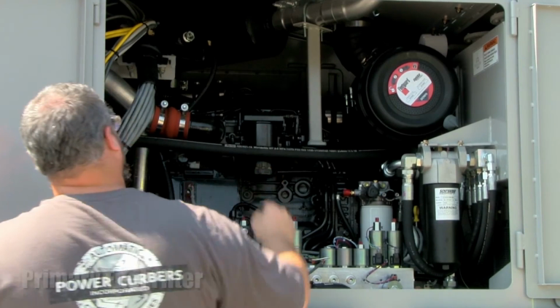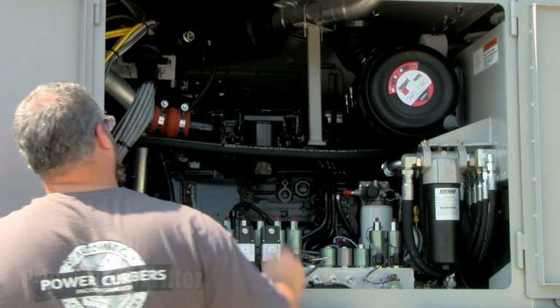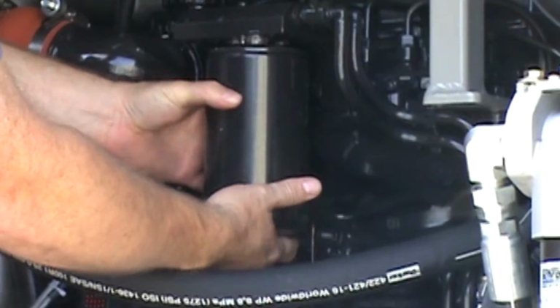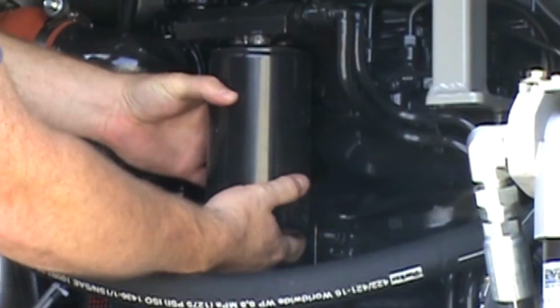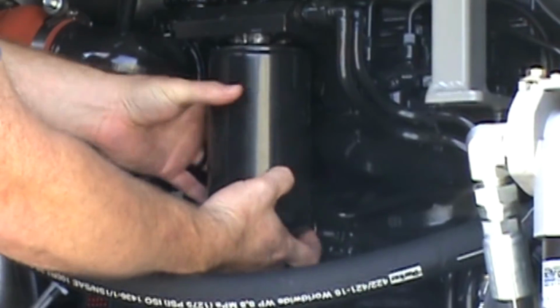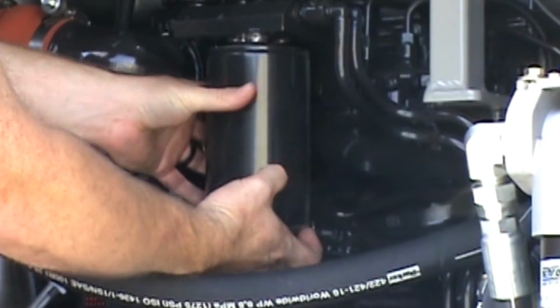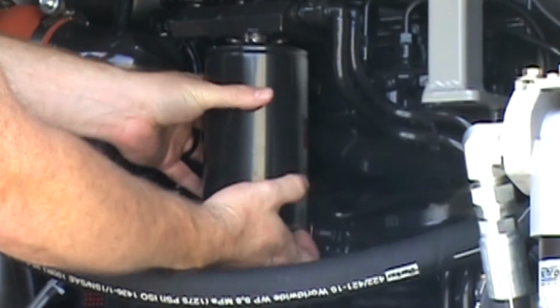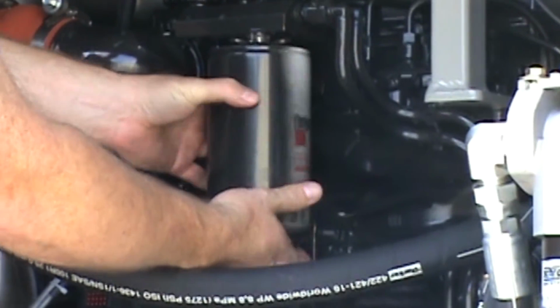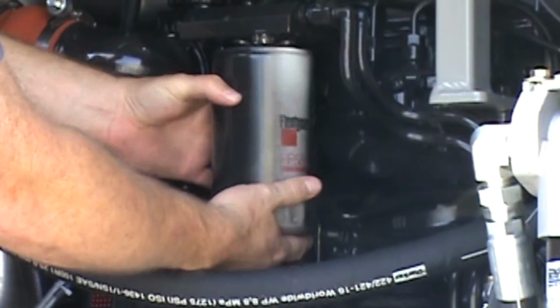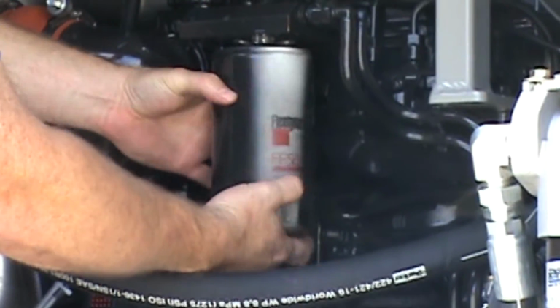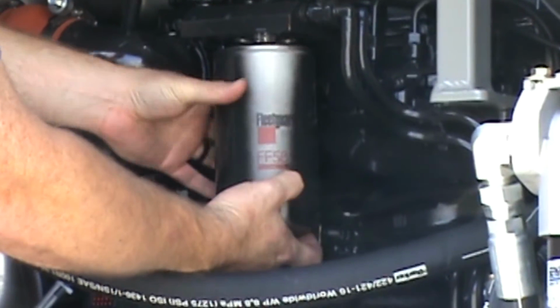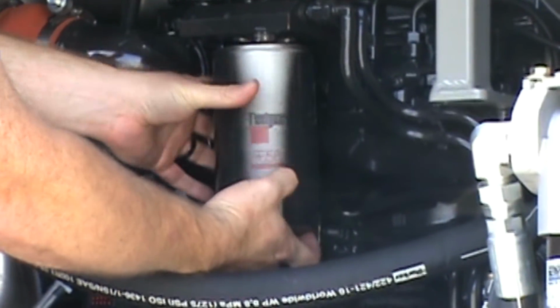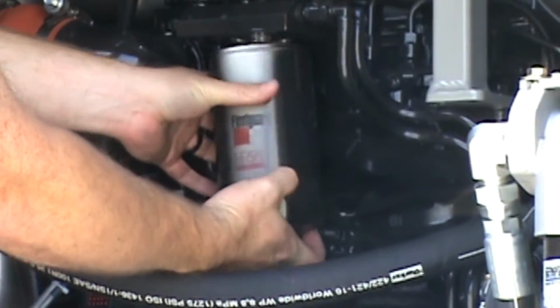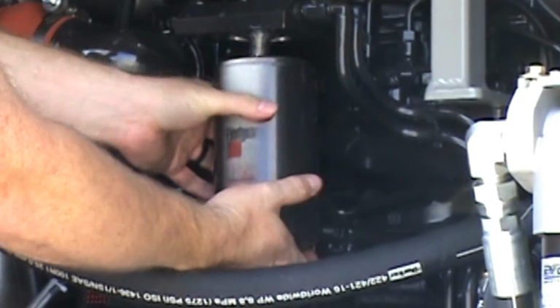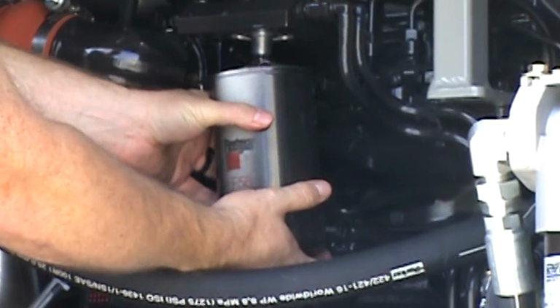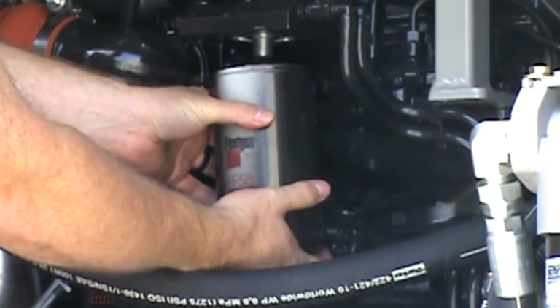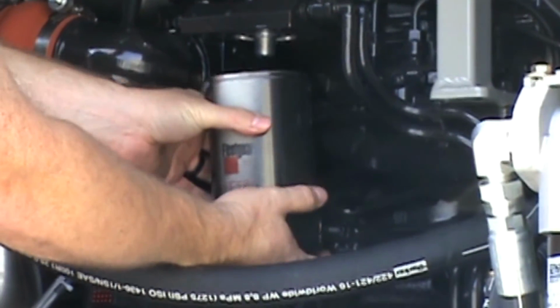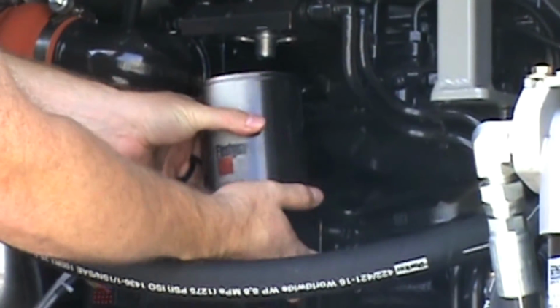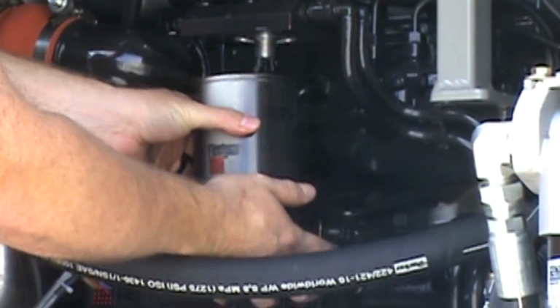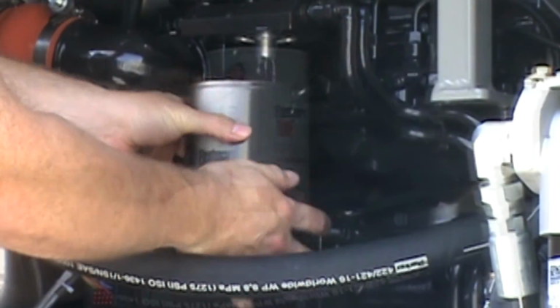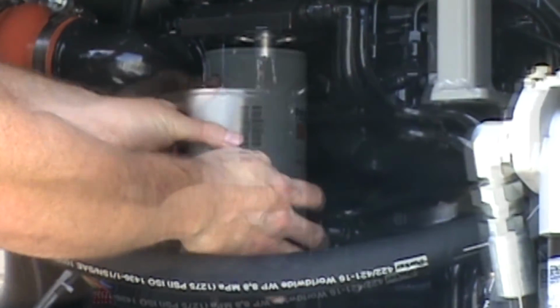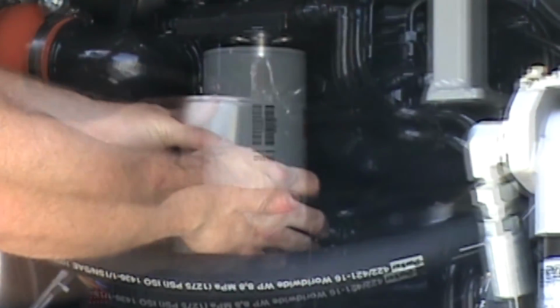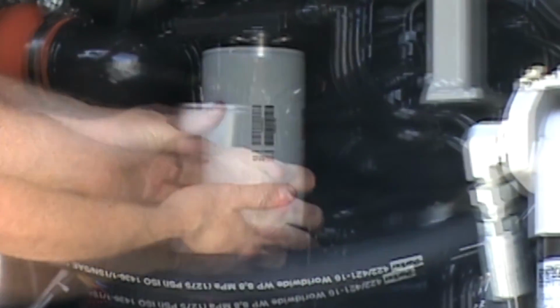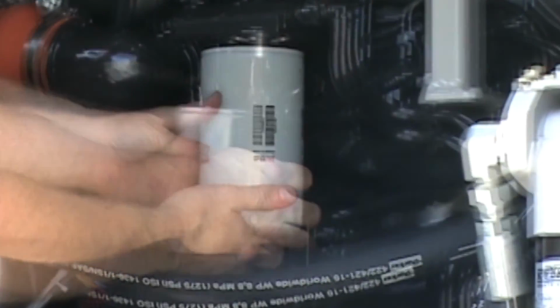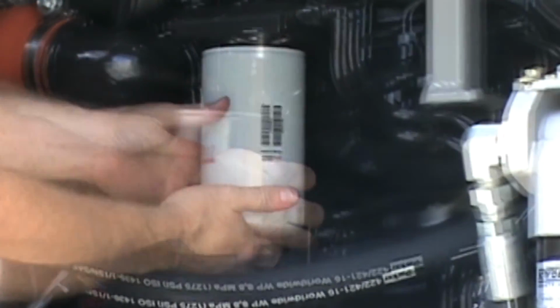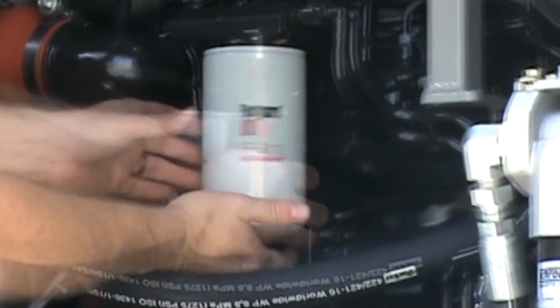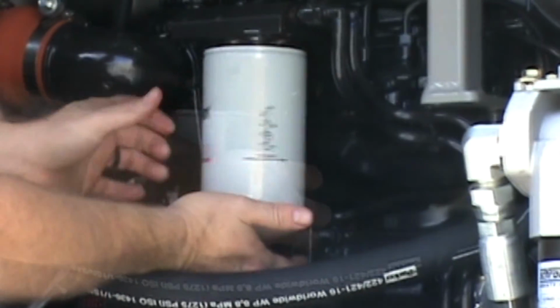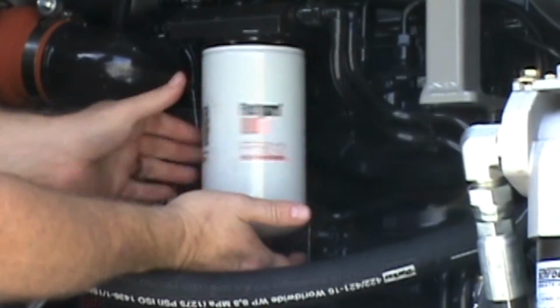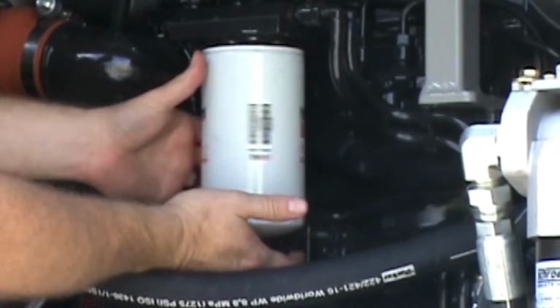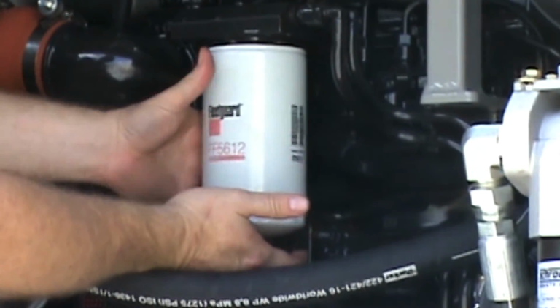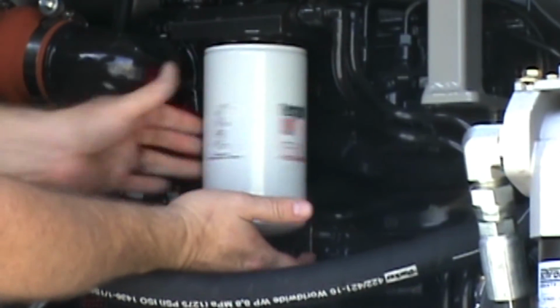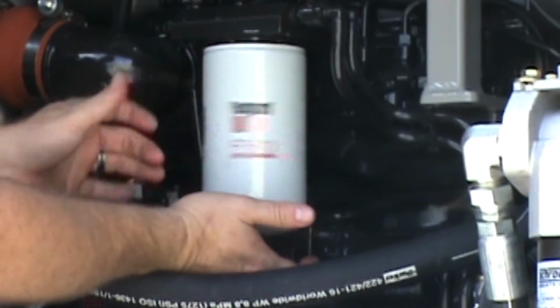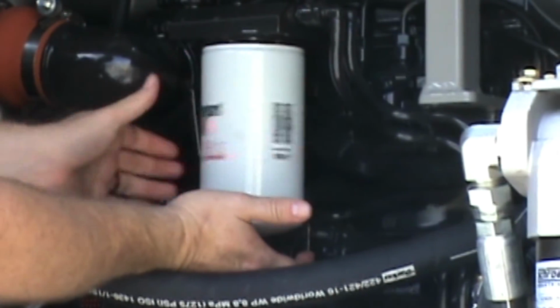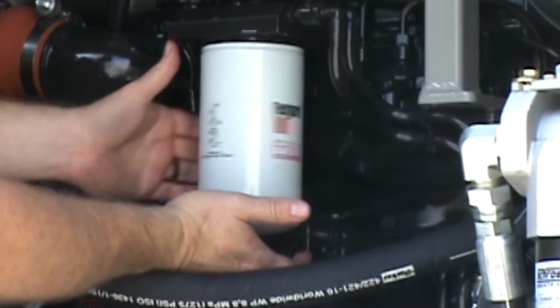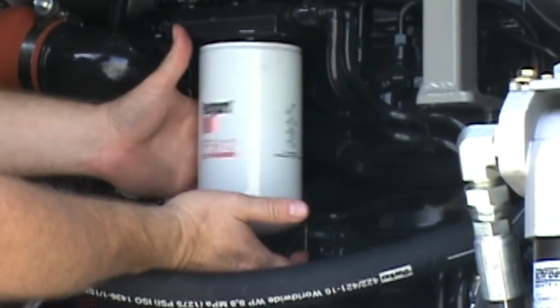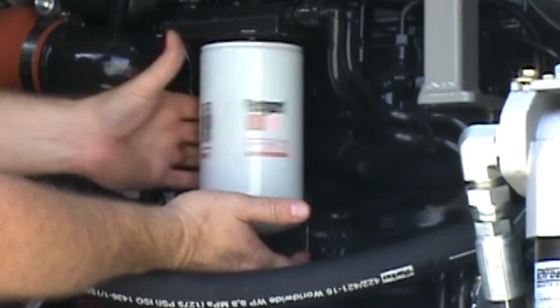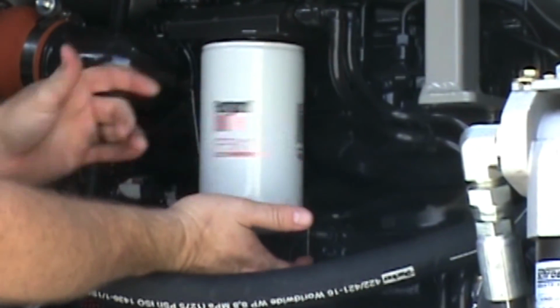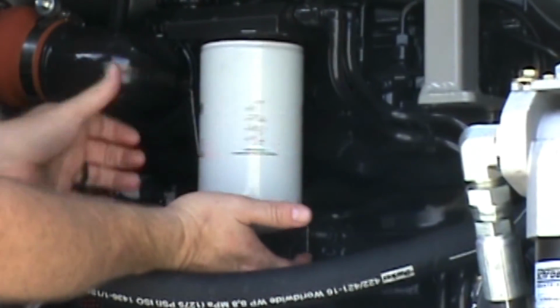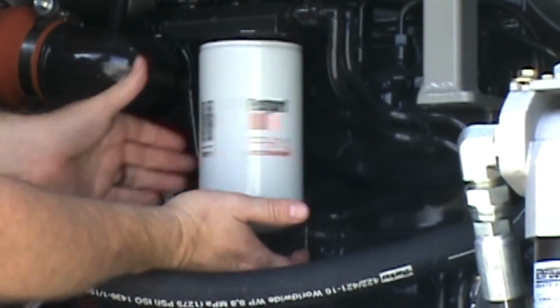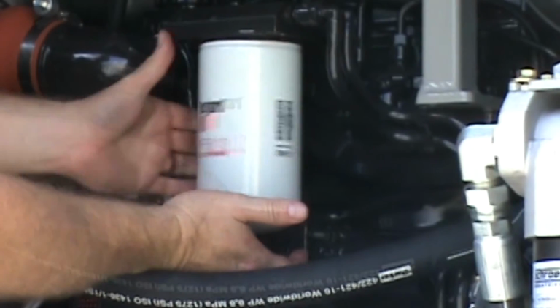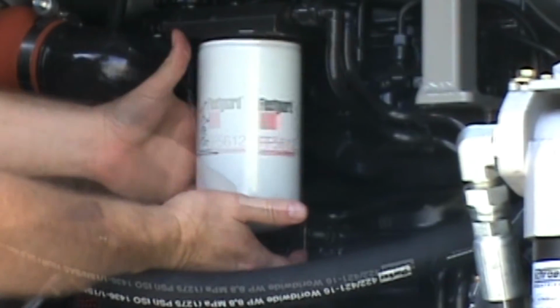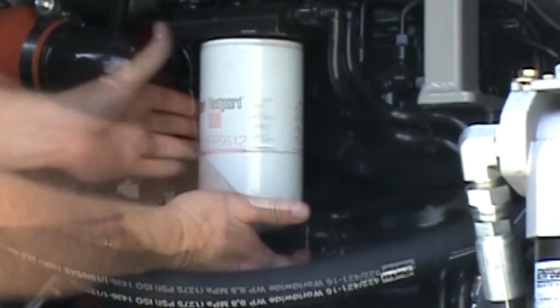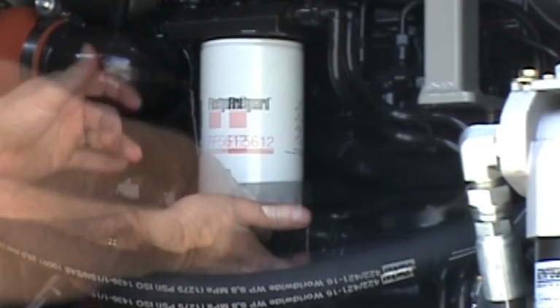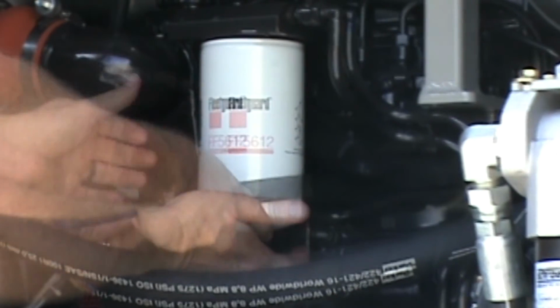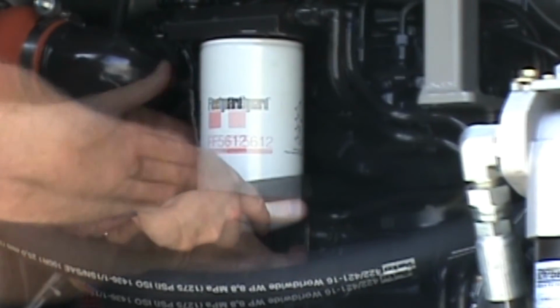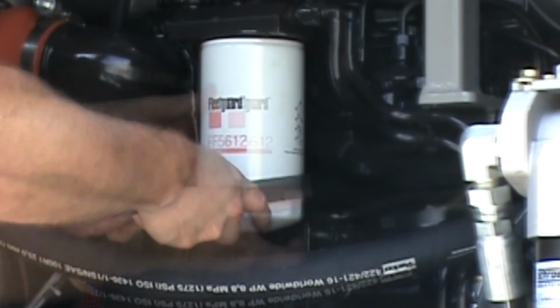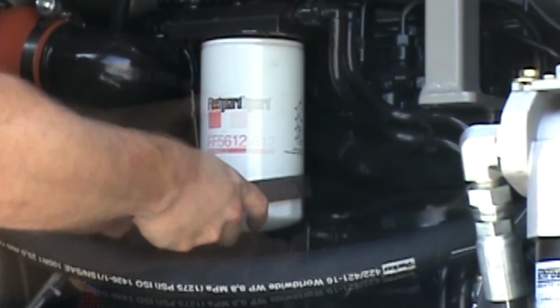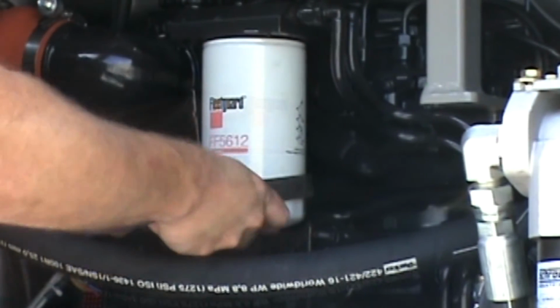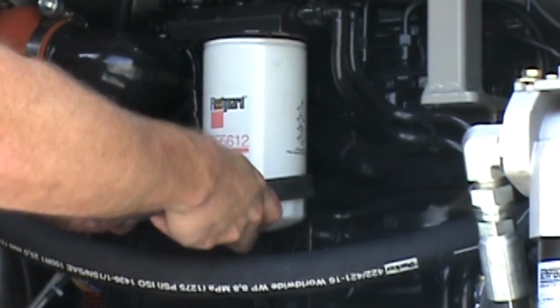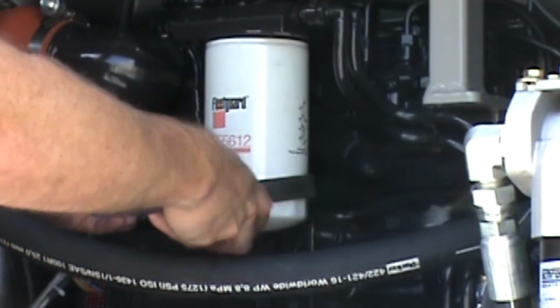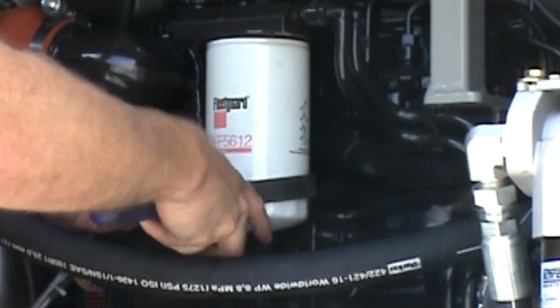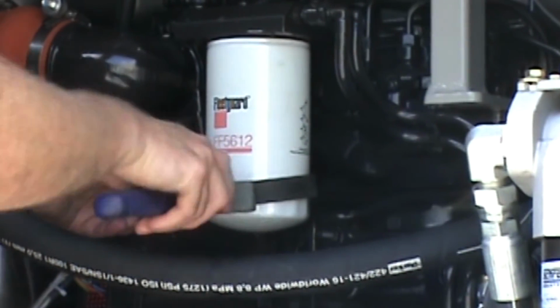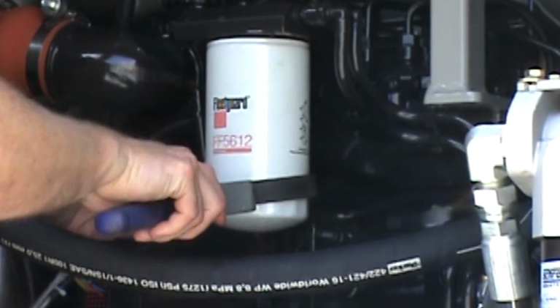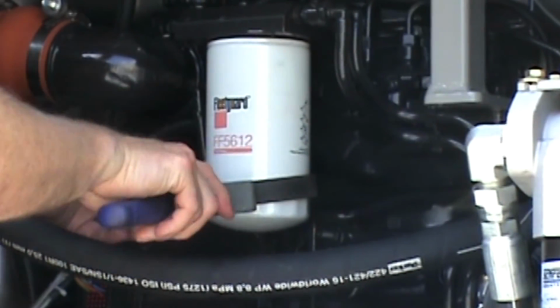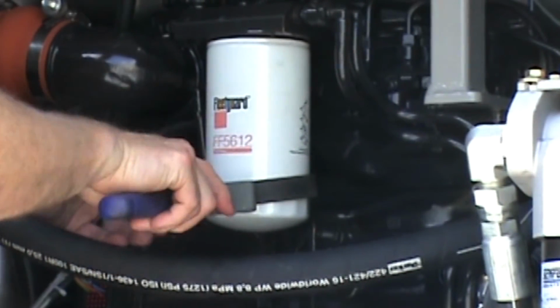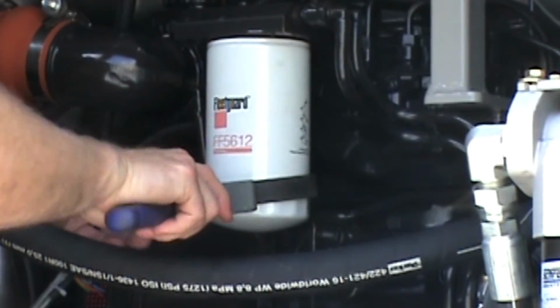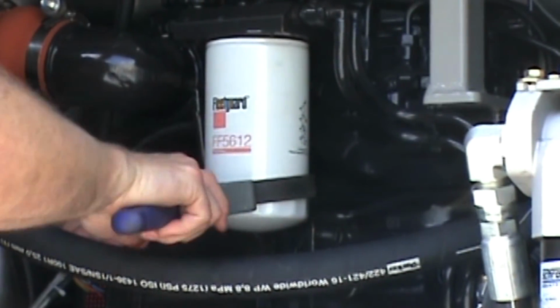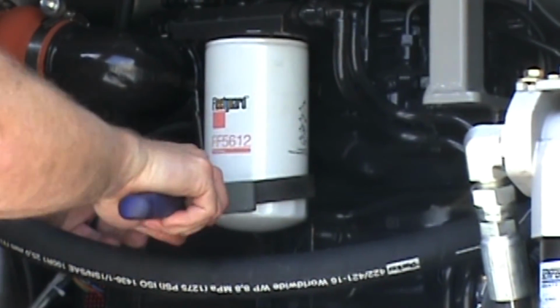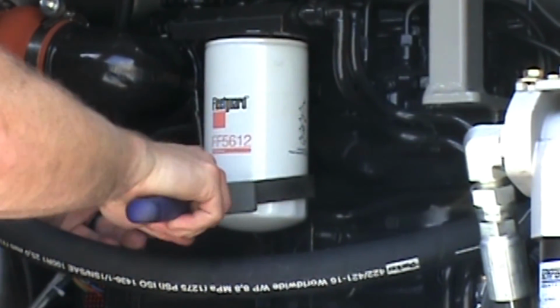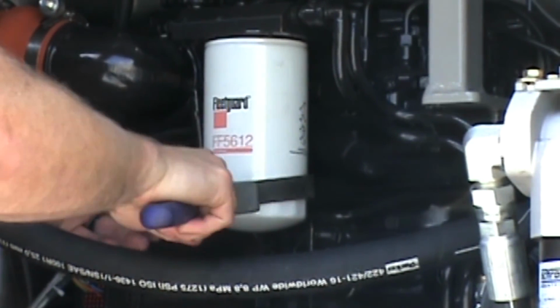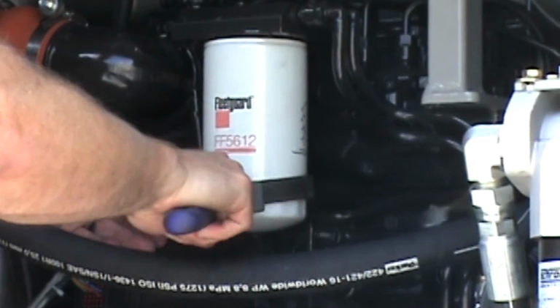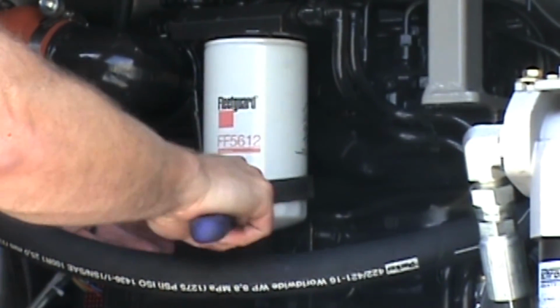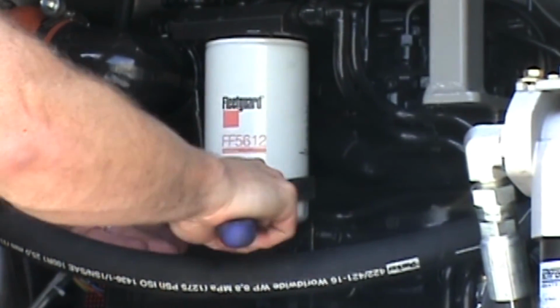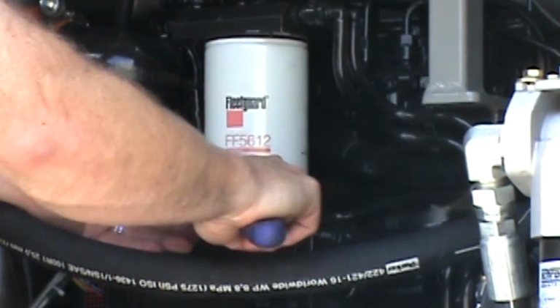This filter spins off. Do not pre-fill the new filter — install the fuel filters dry.